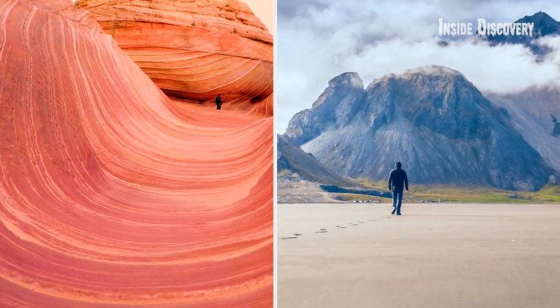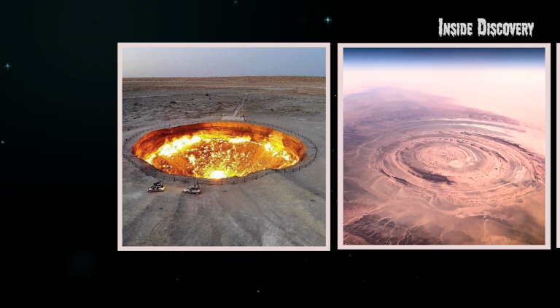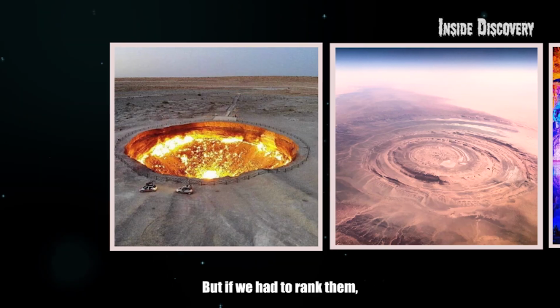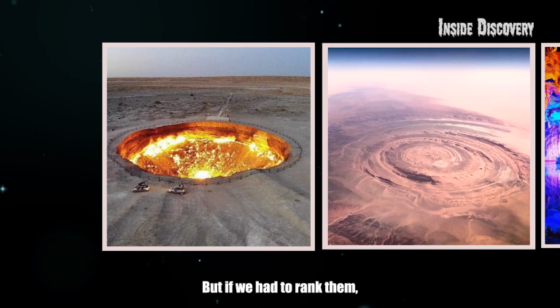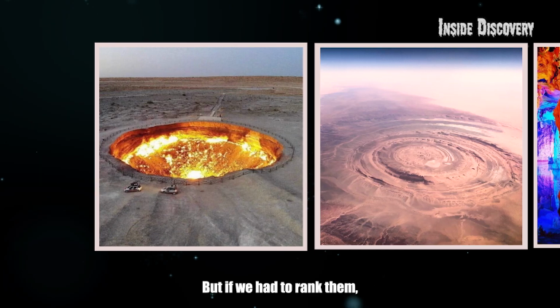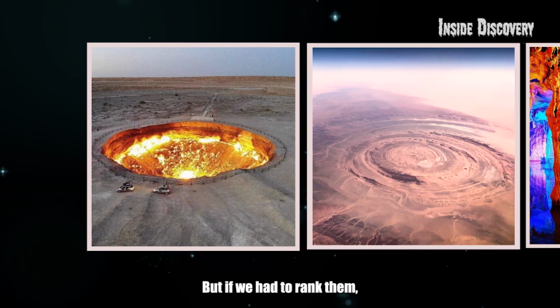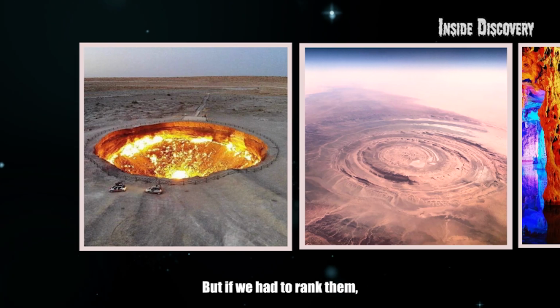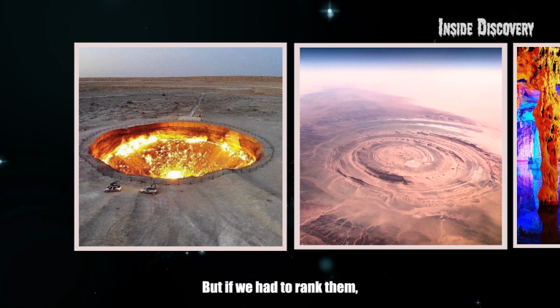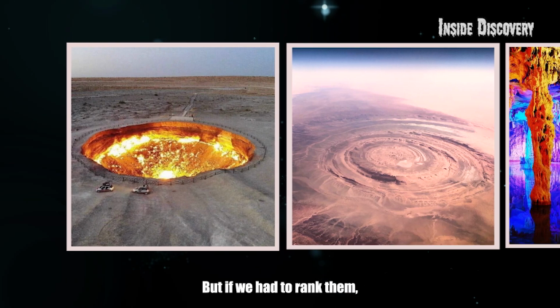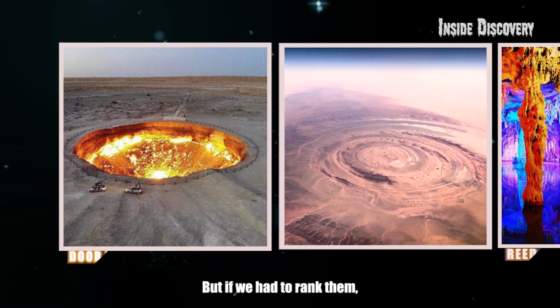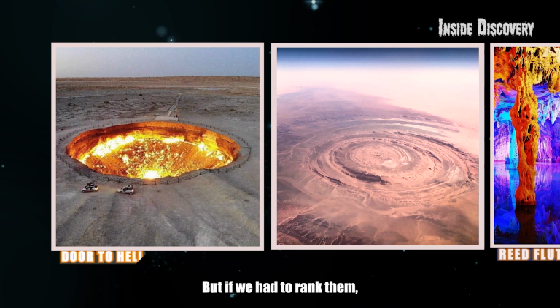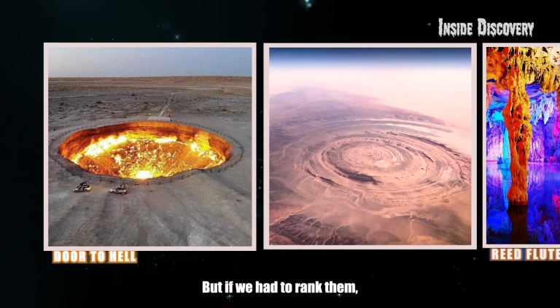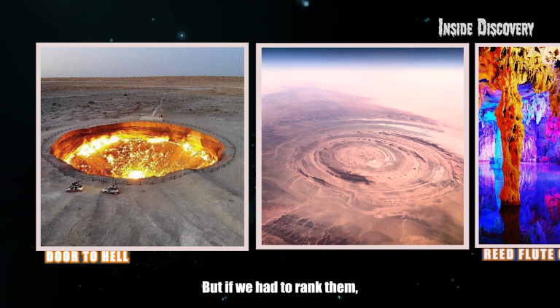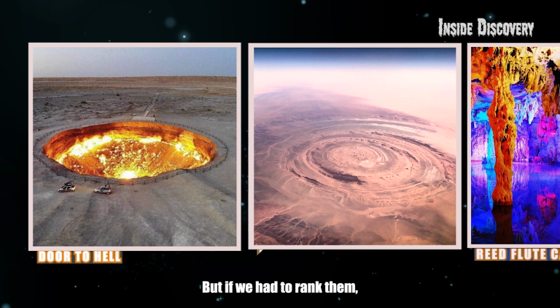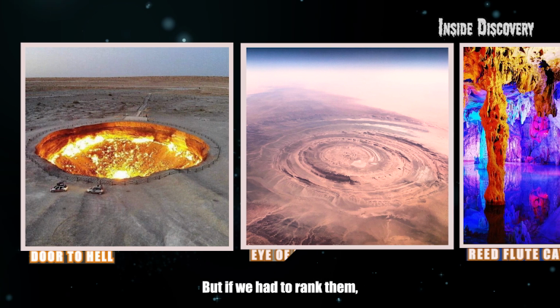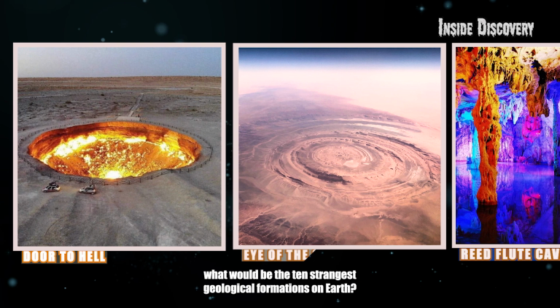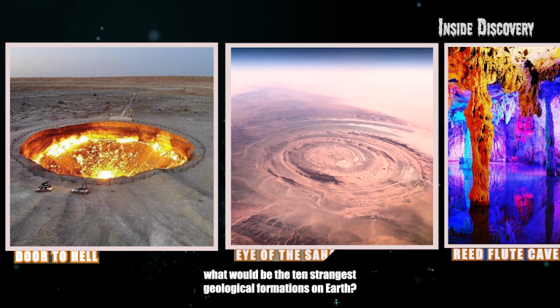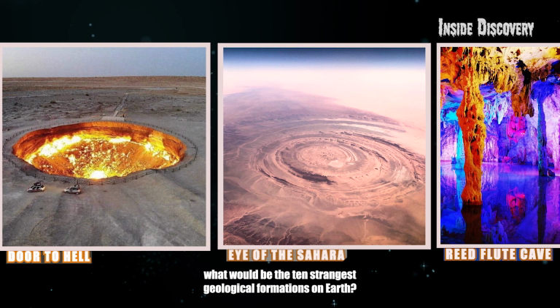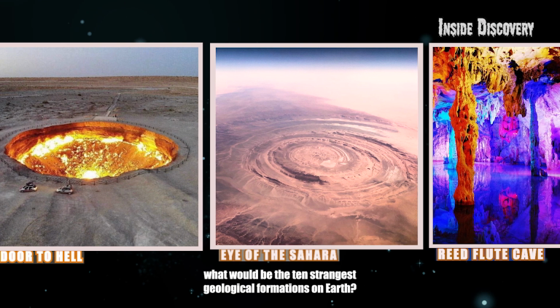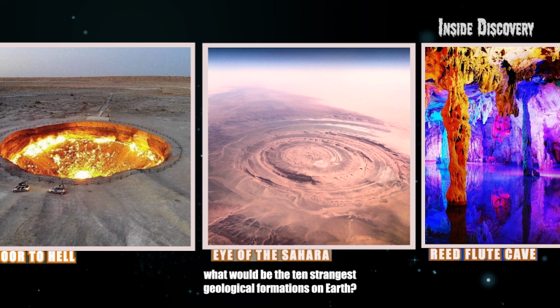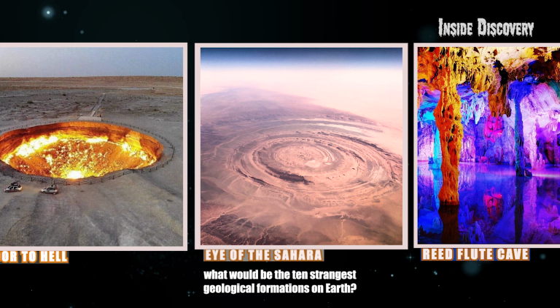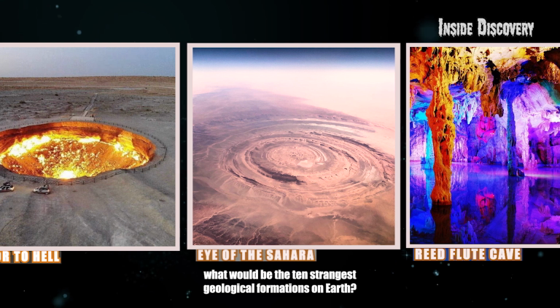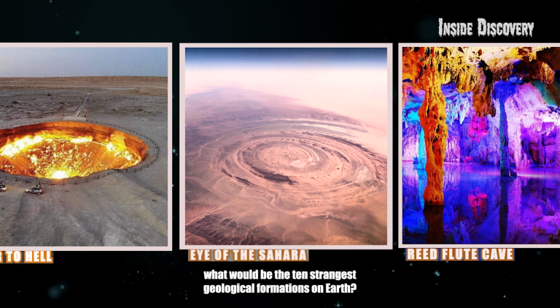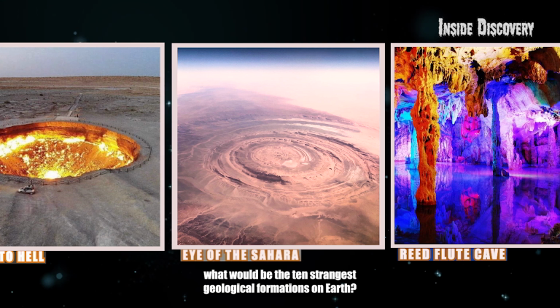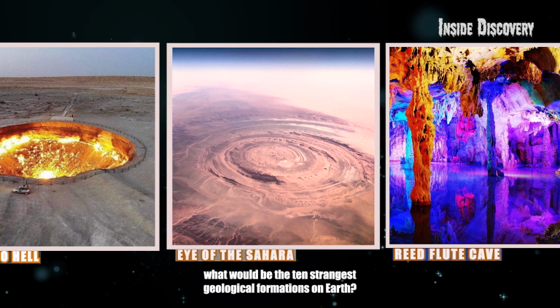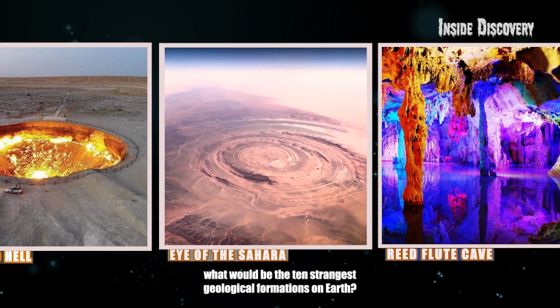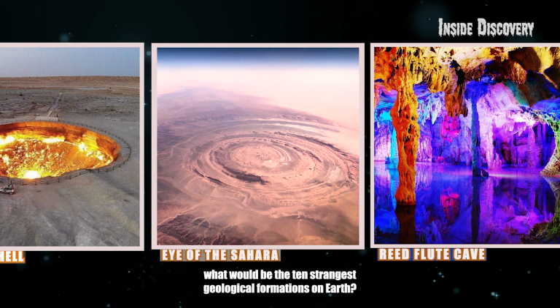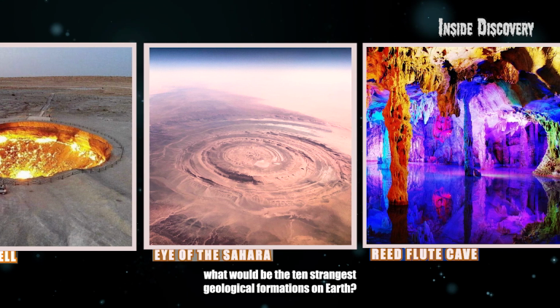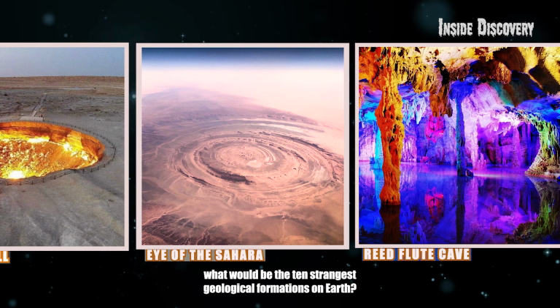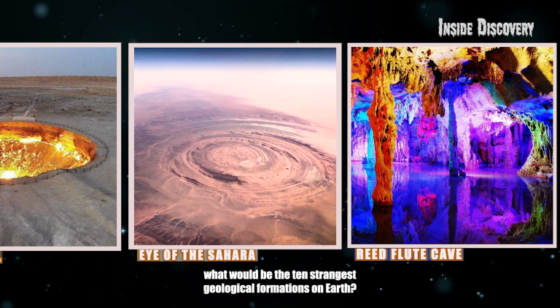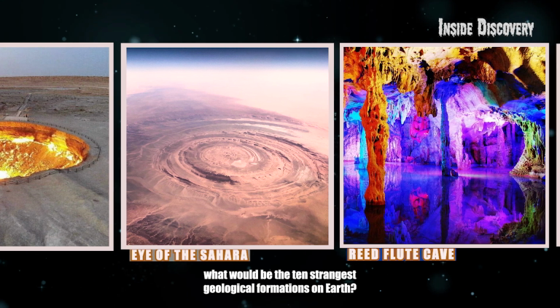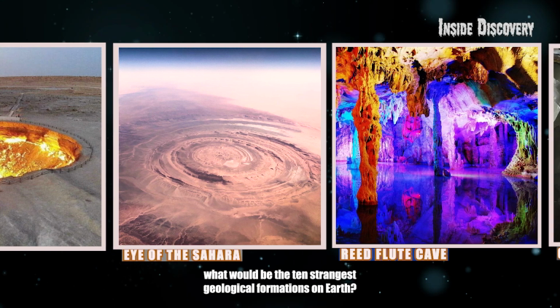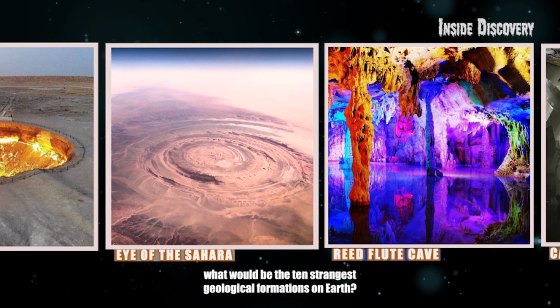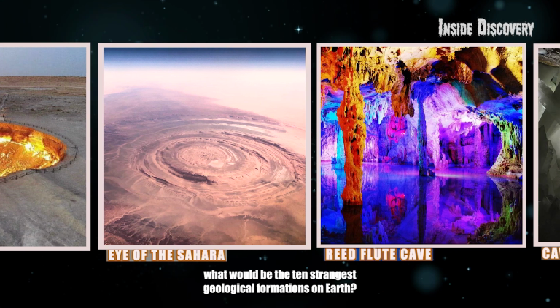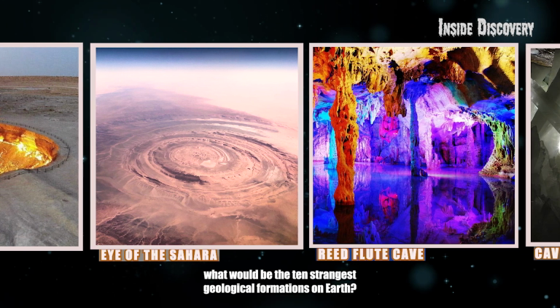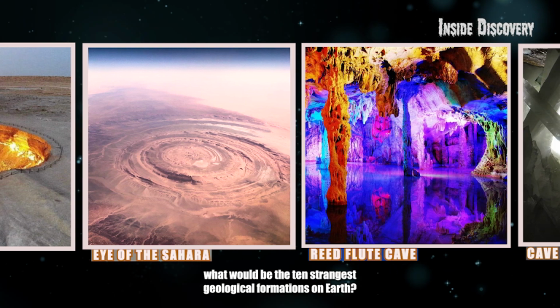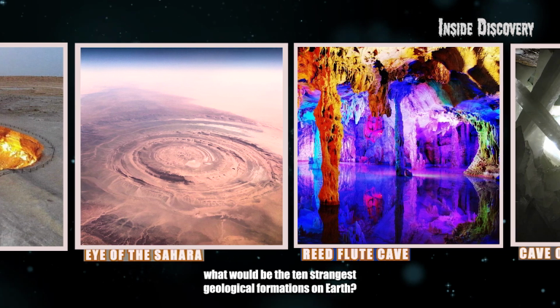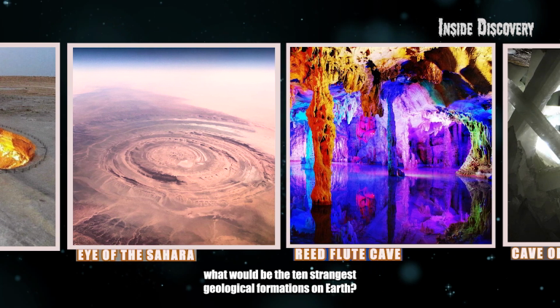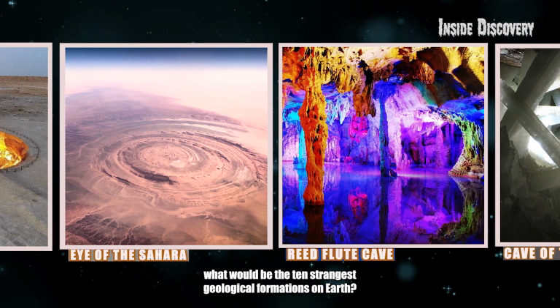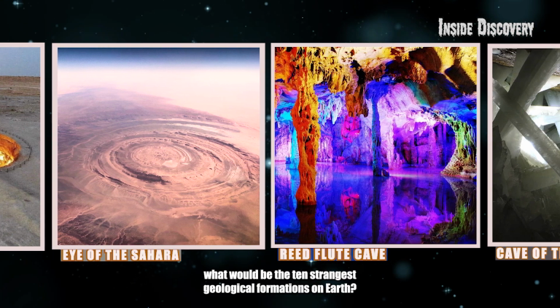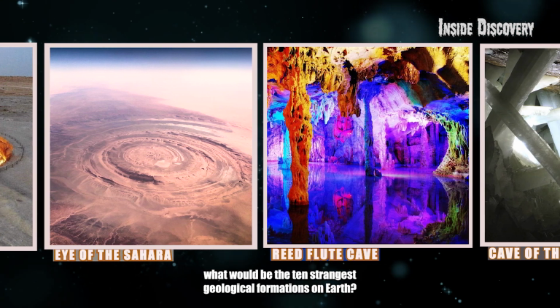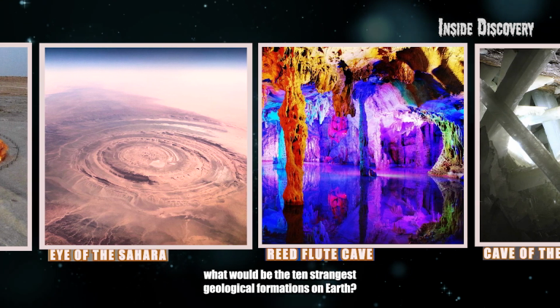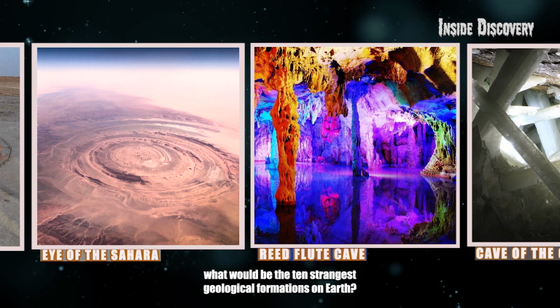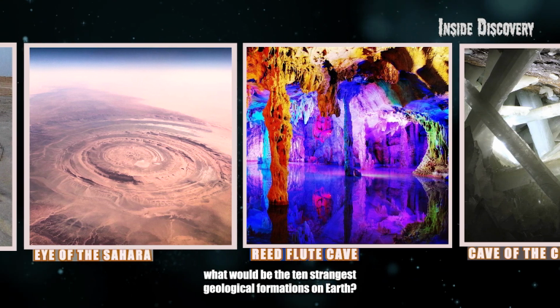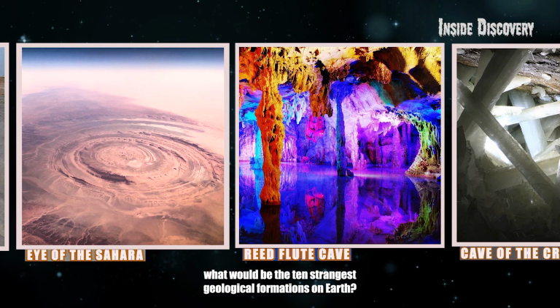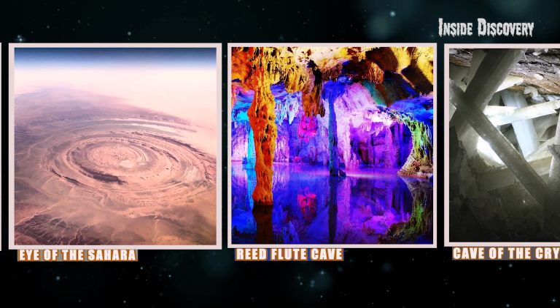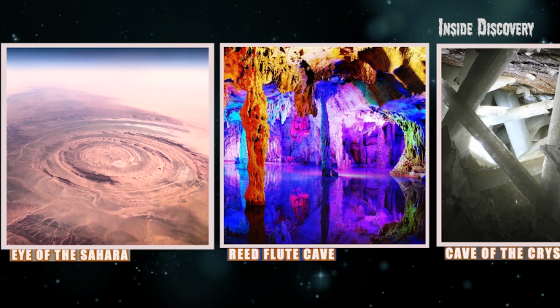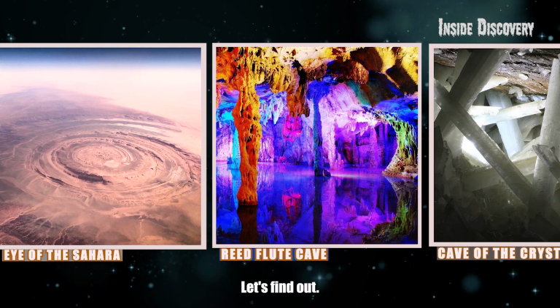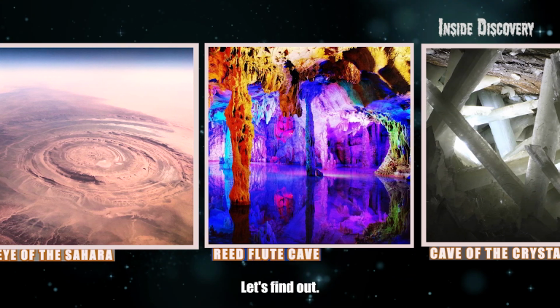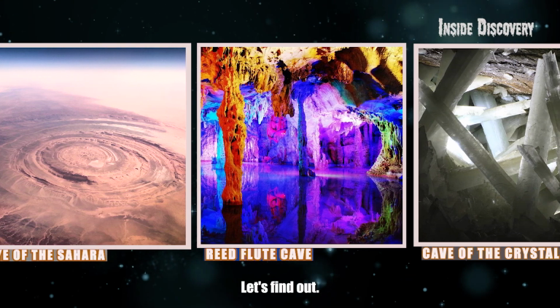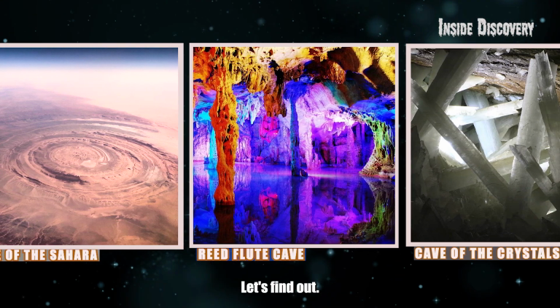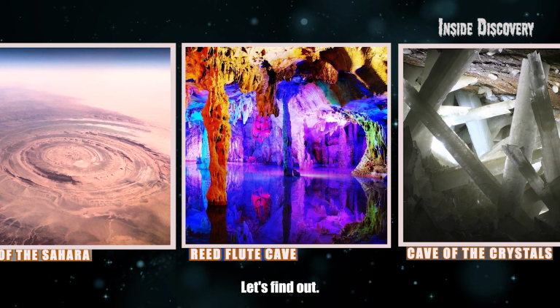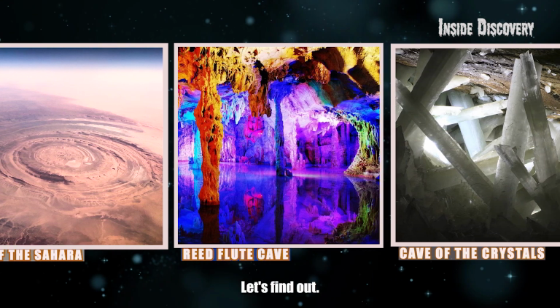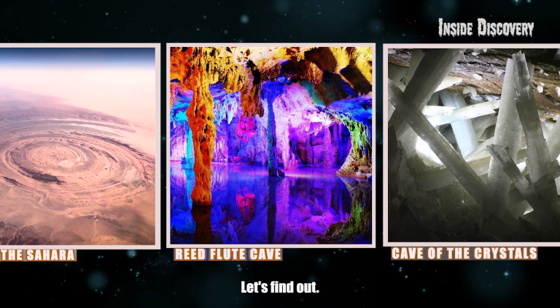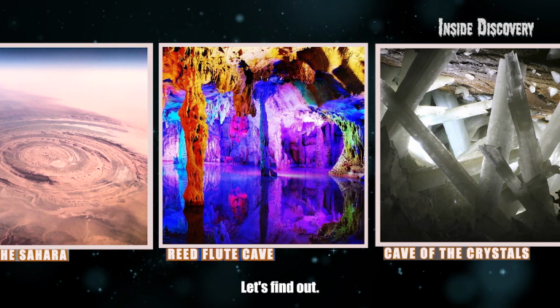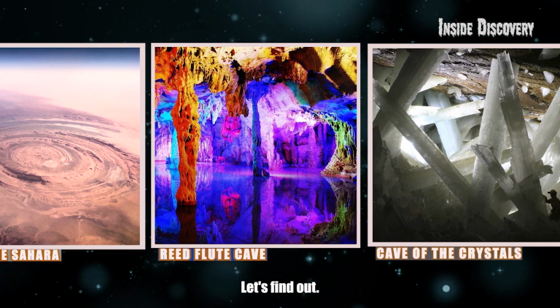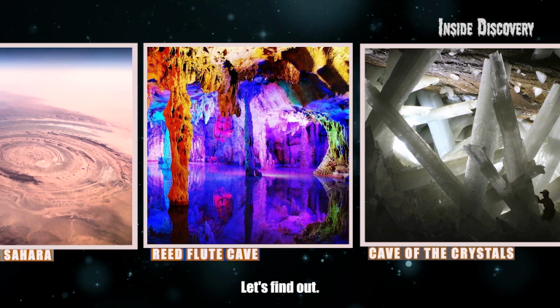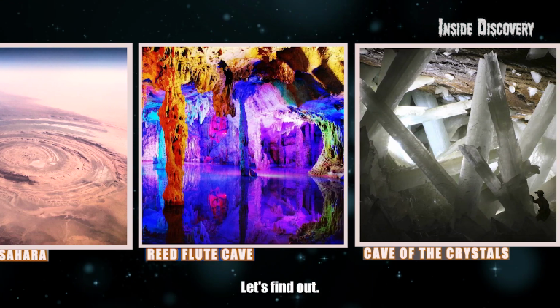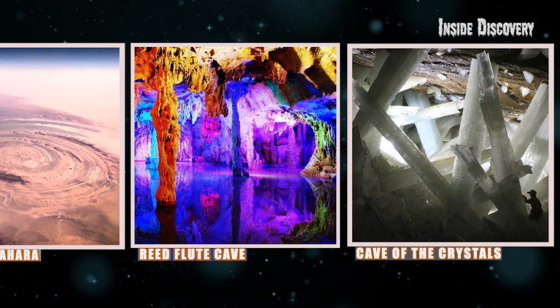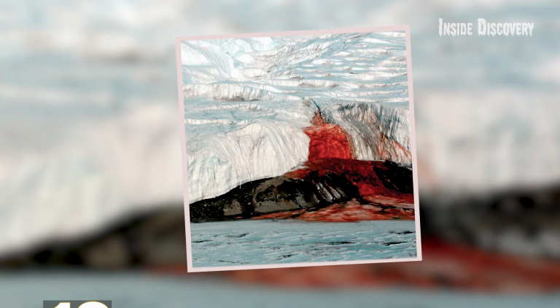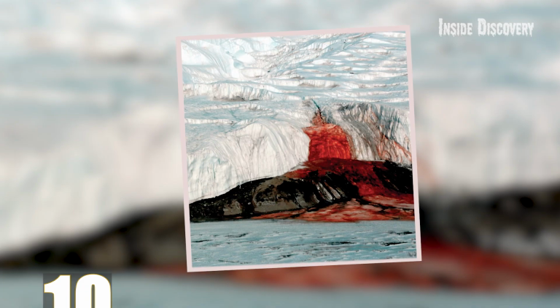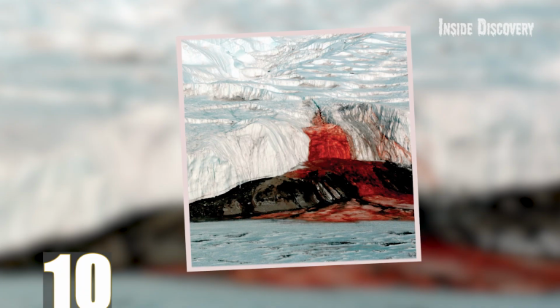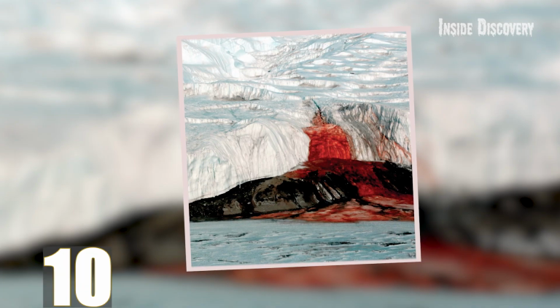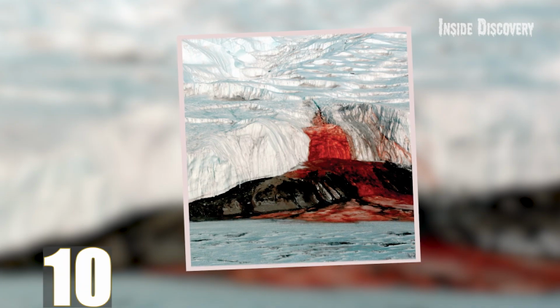But if we had to rank them, what would be the 10 strangest geological formations on Earth? Let's find out. Number 10.